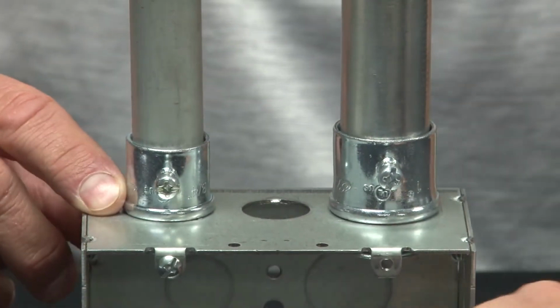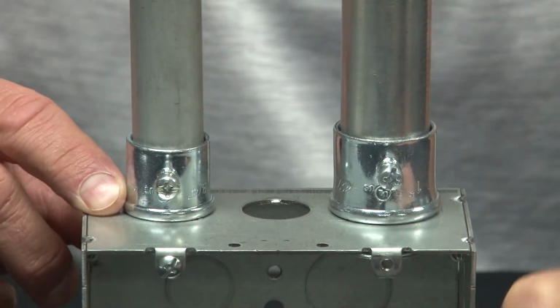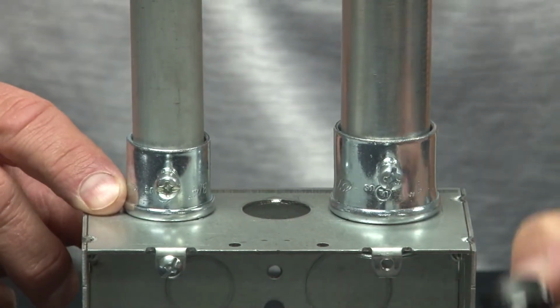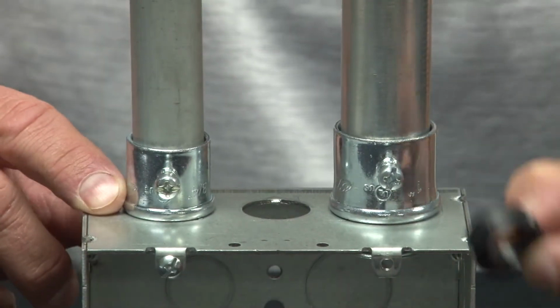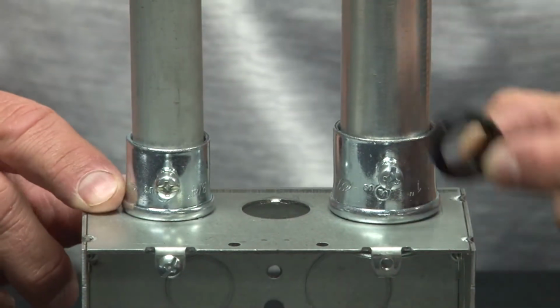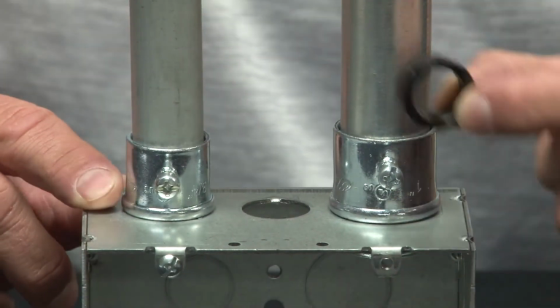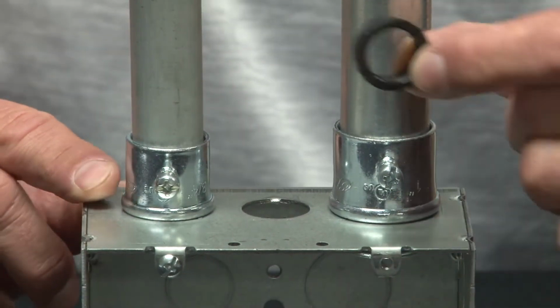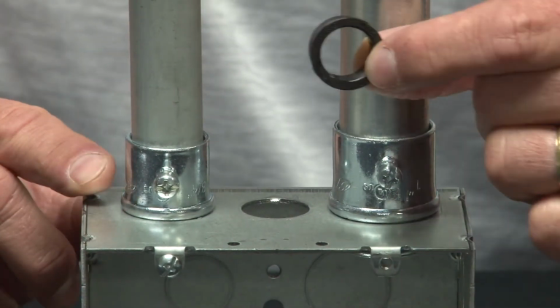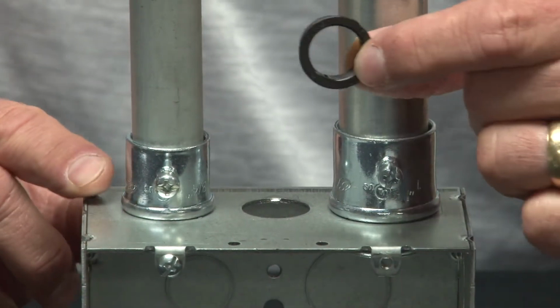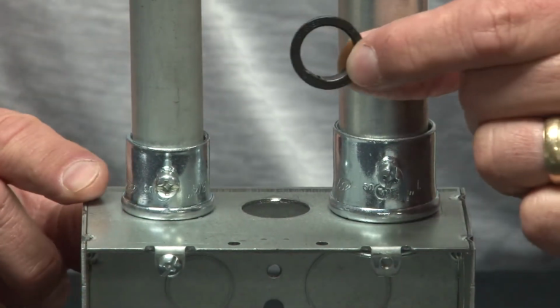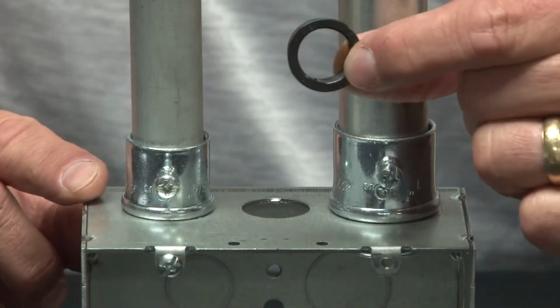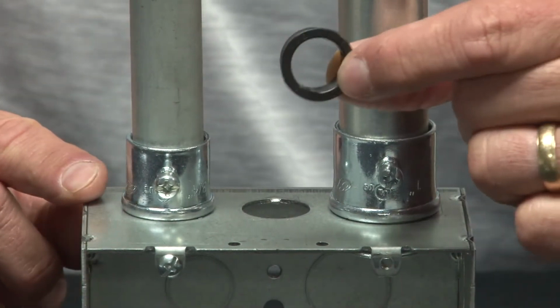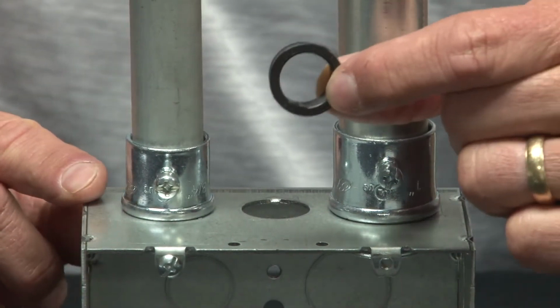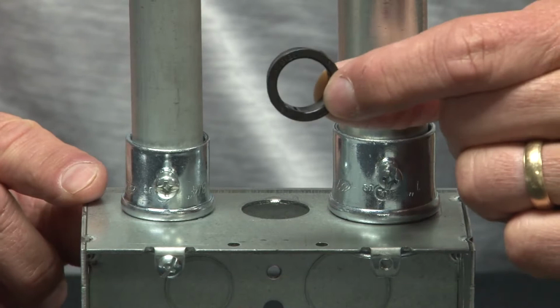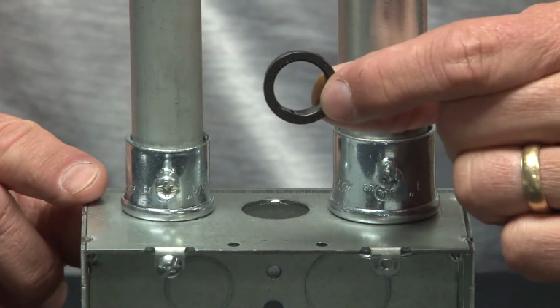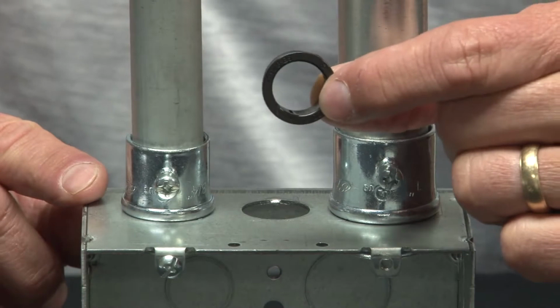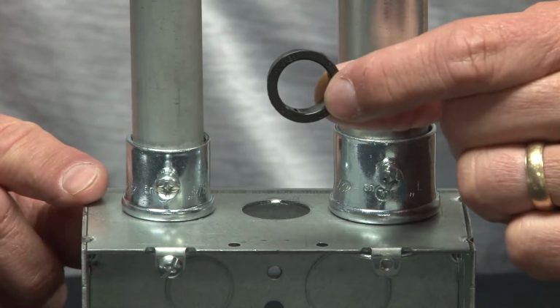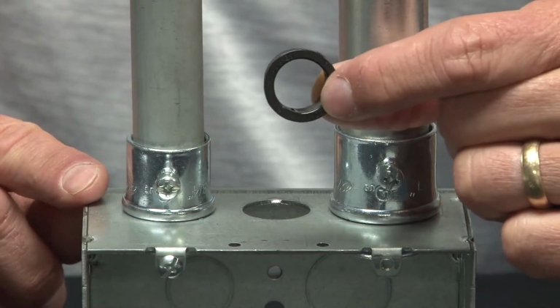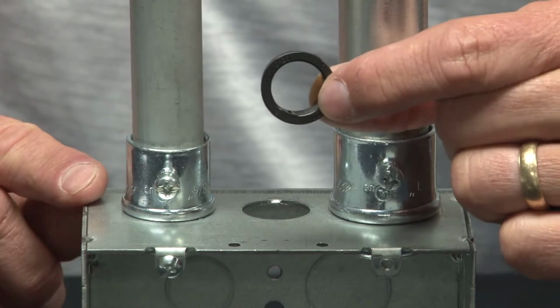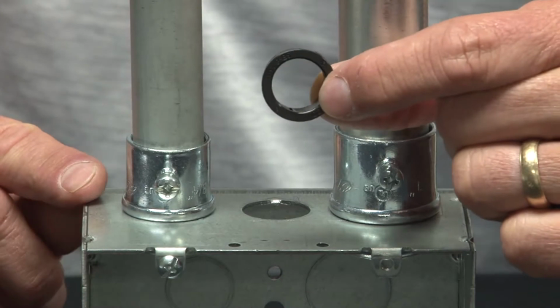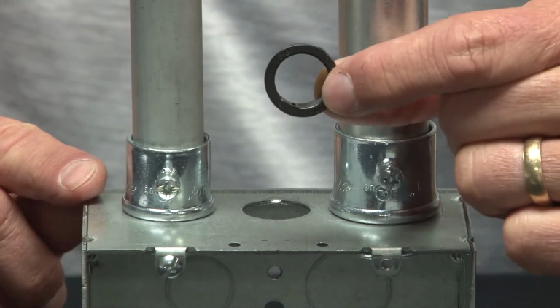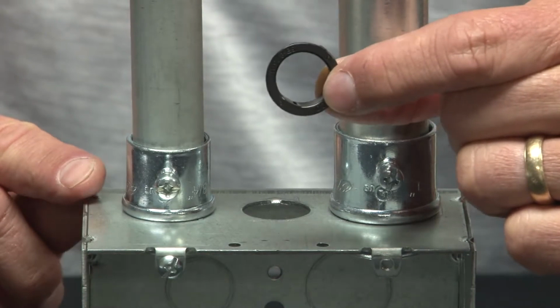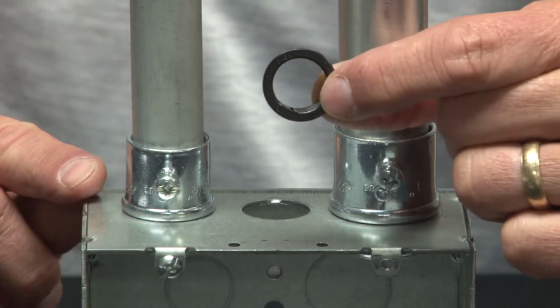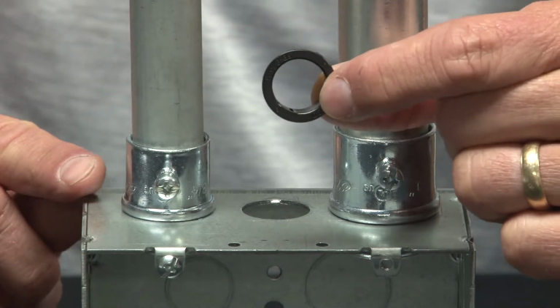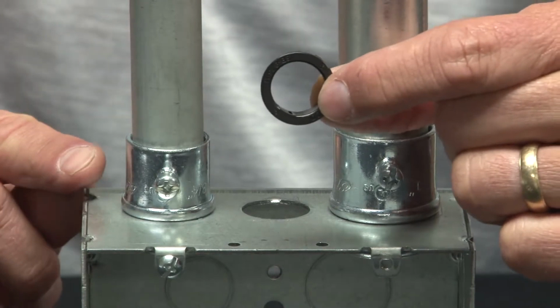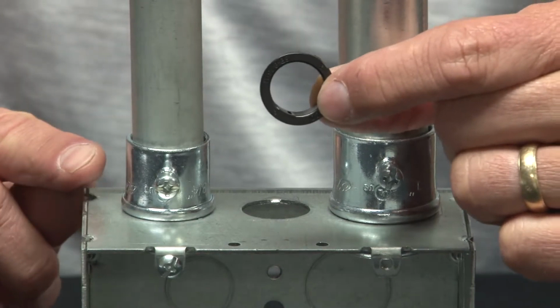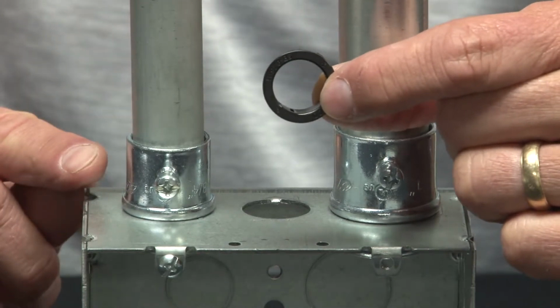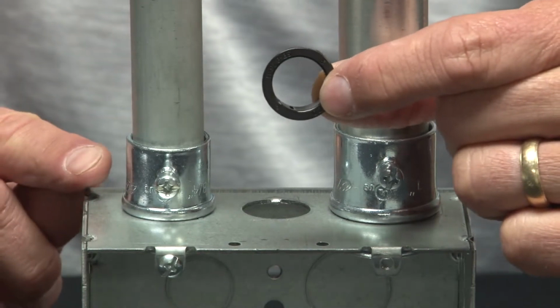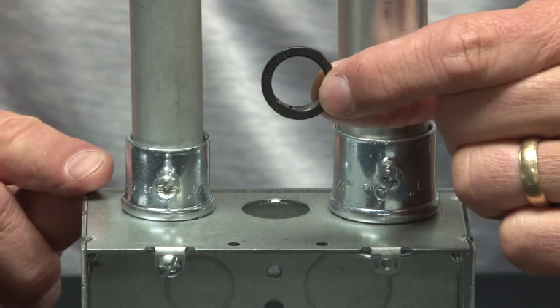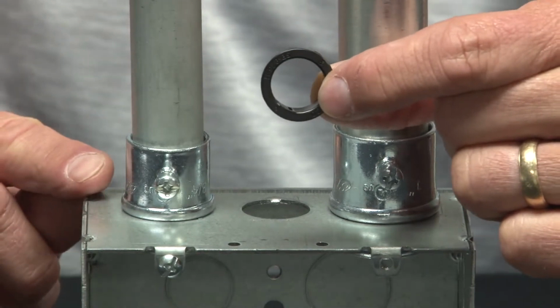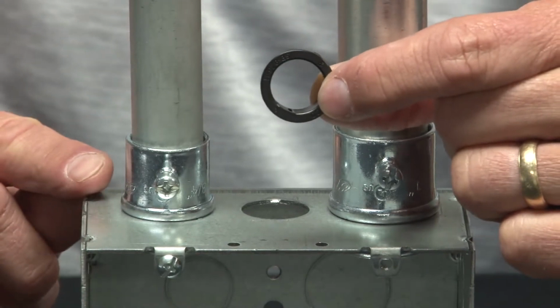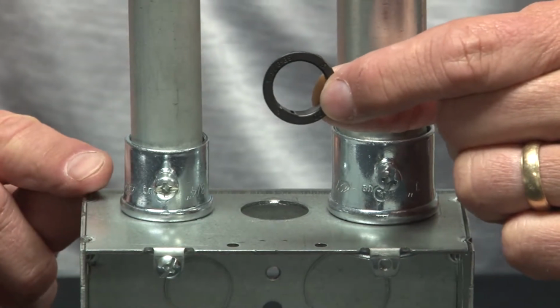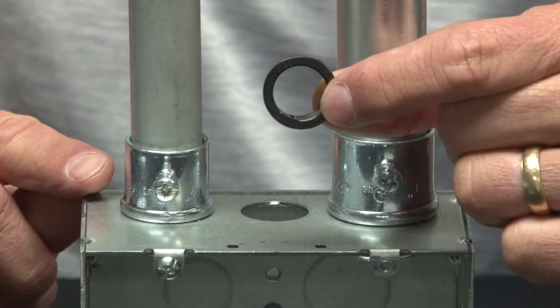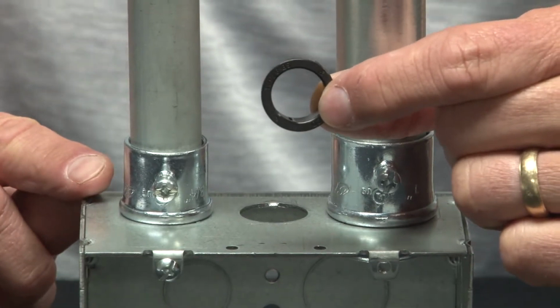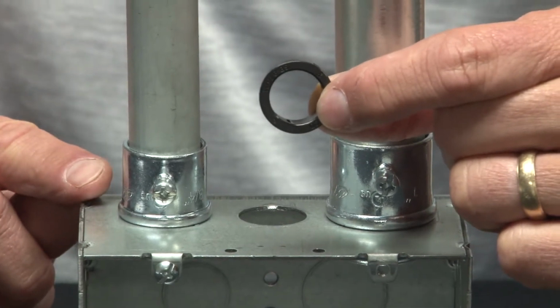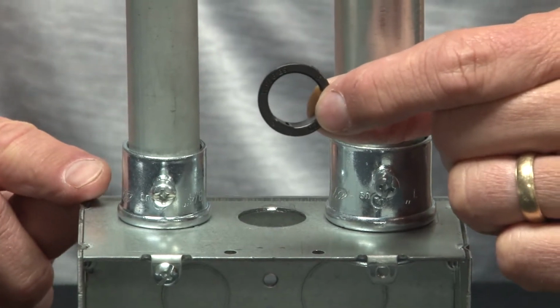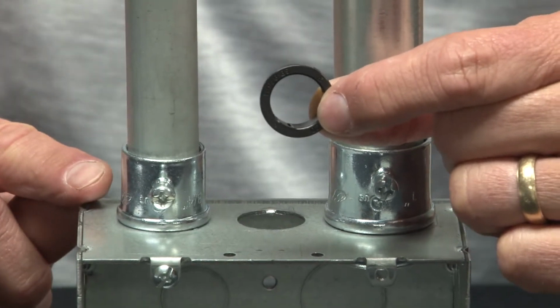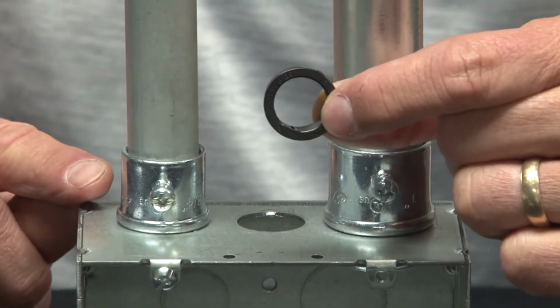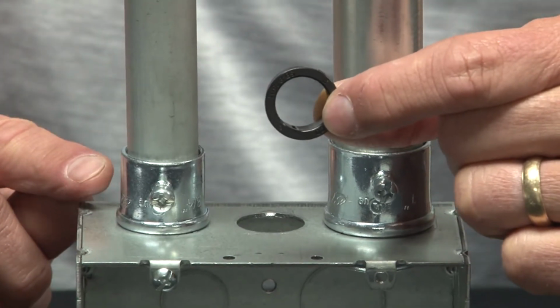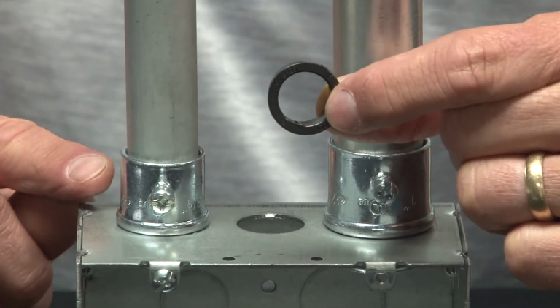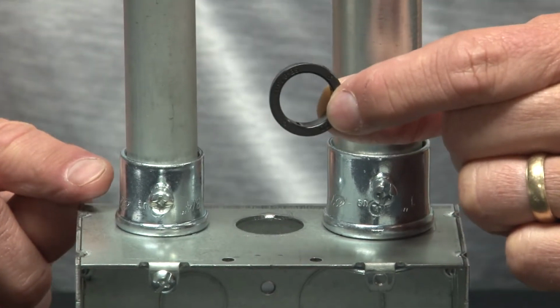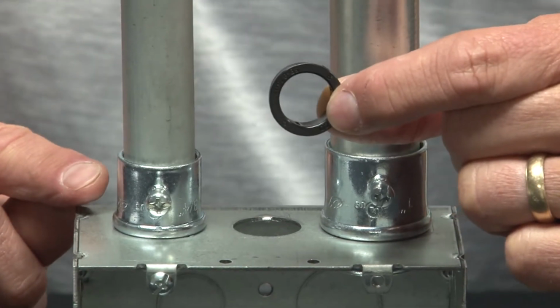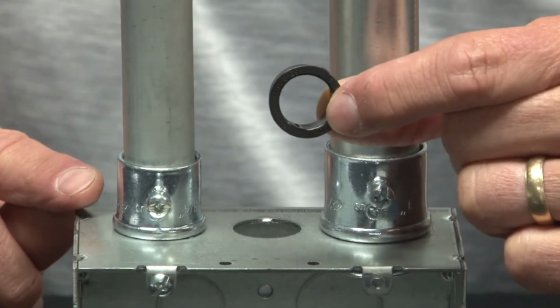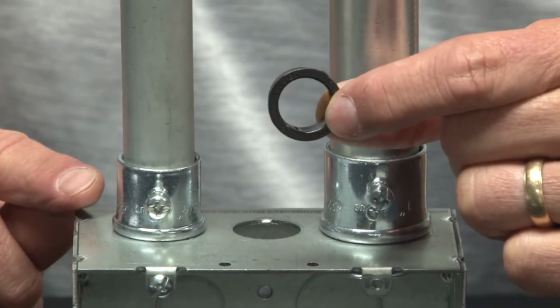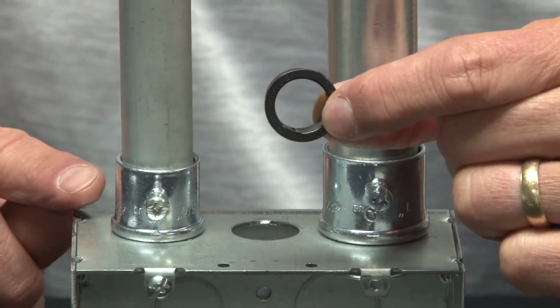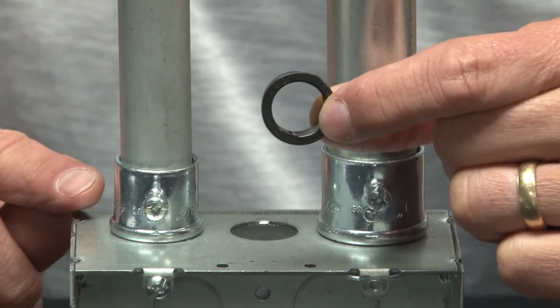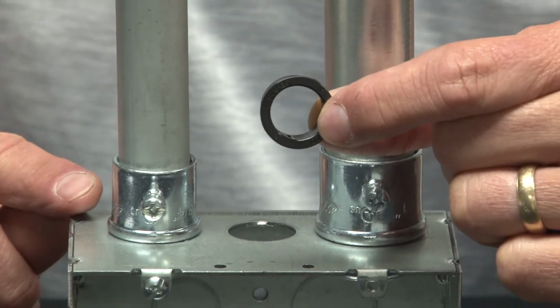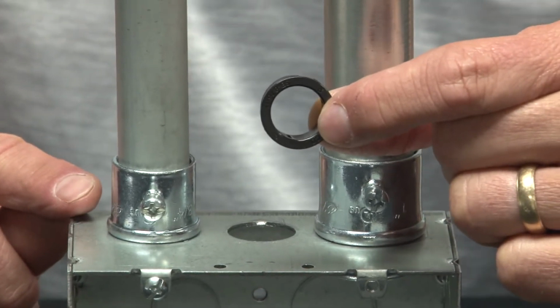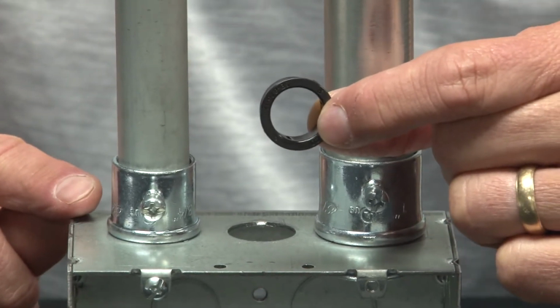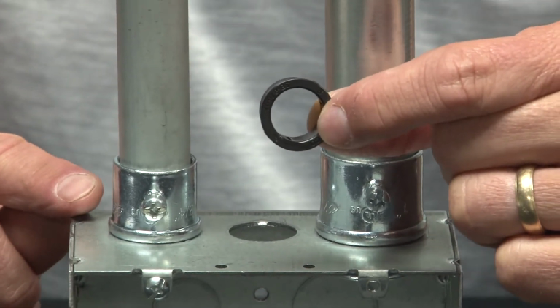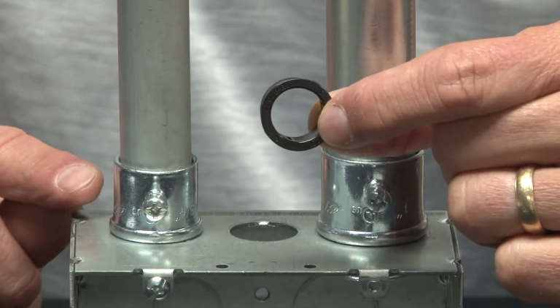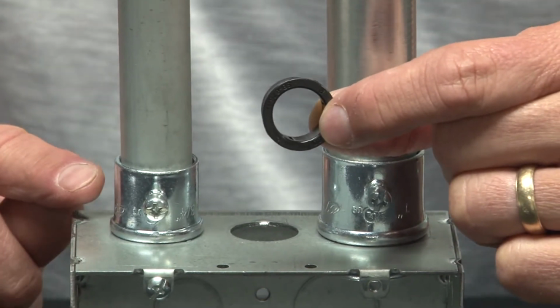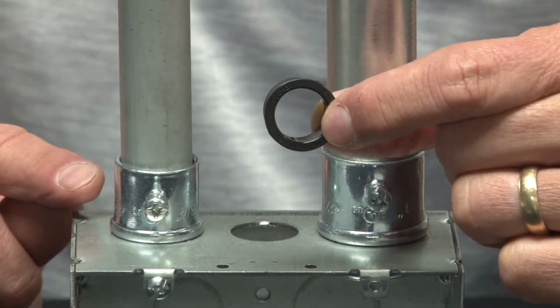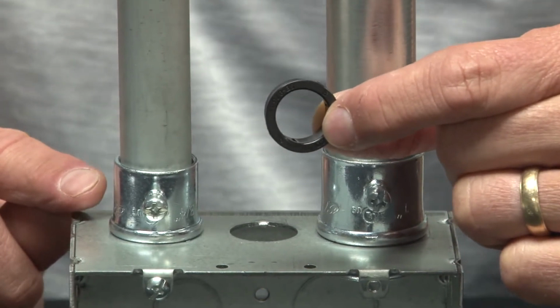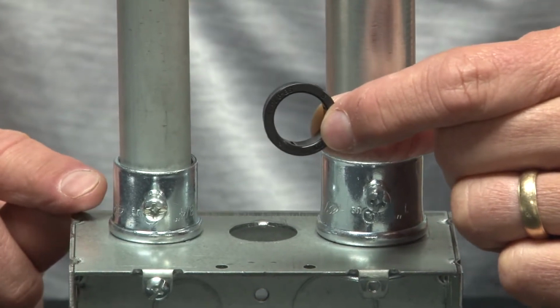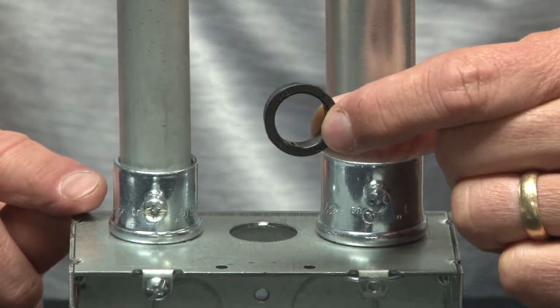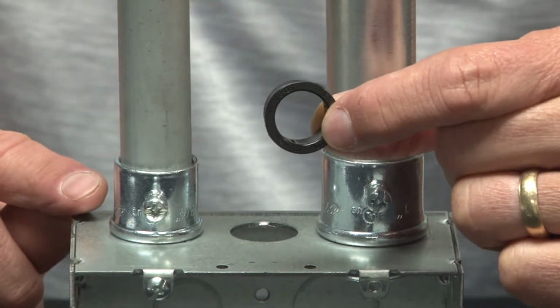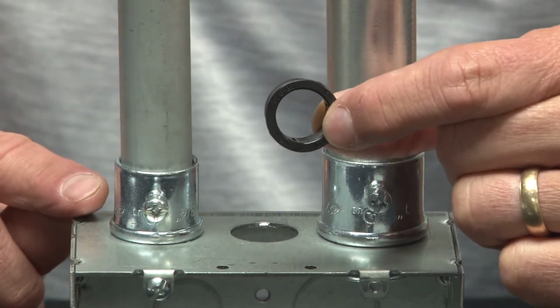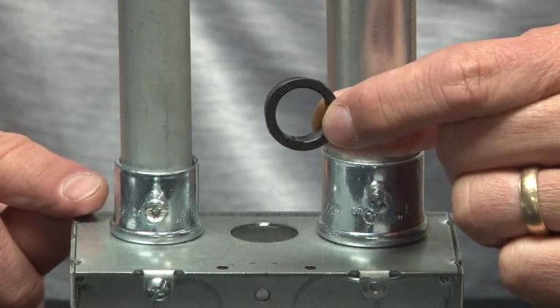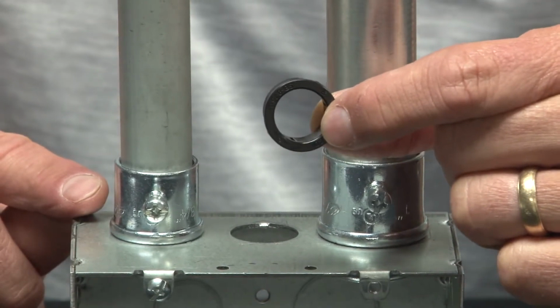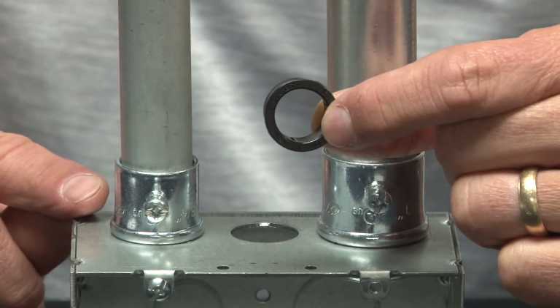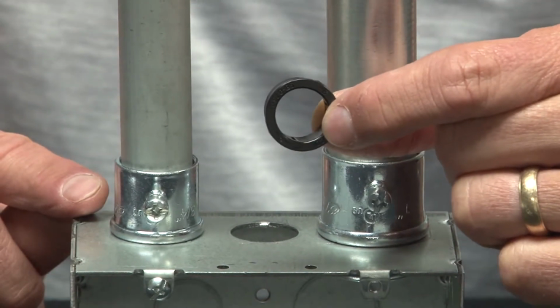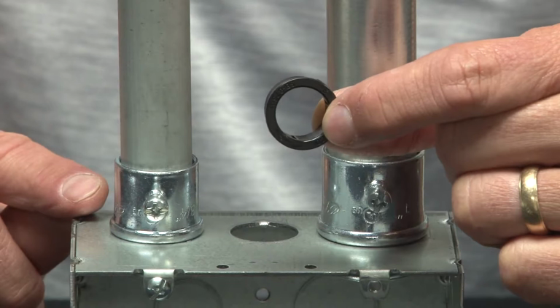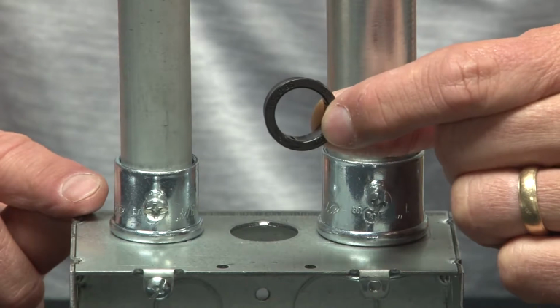To solve this problem, Garvin Industries knockout bushings are made from smooth plastic and come in sizes half inch to two inch.